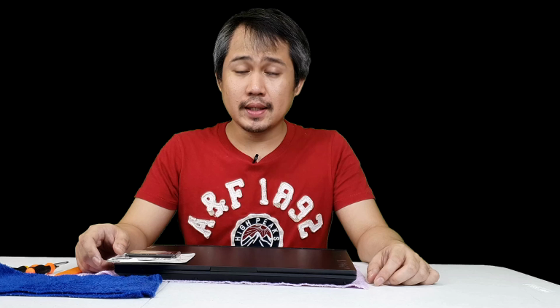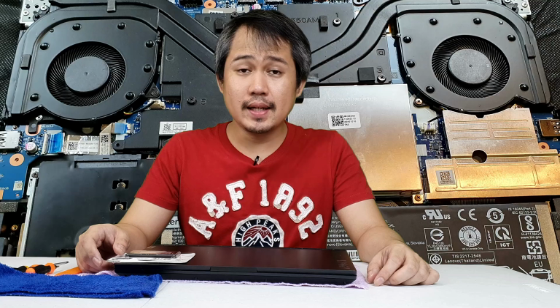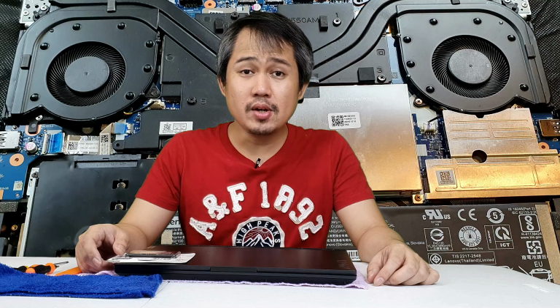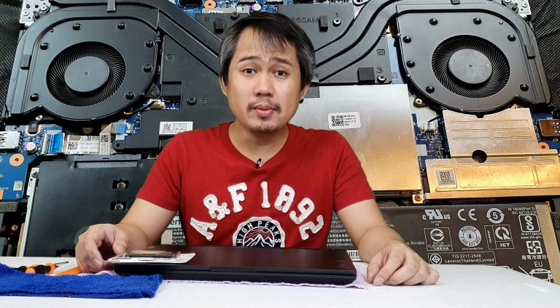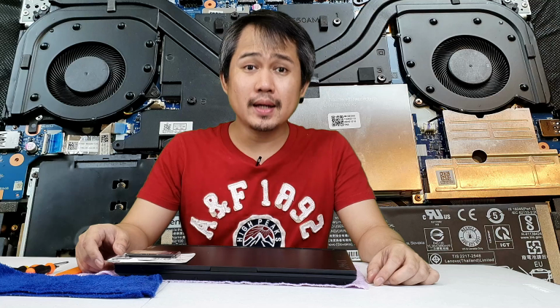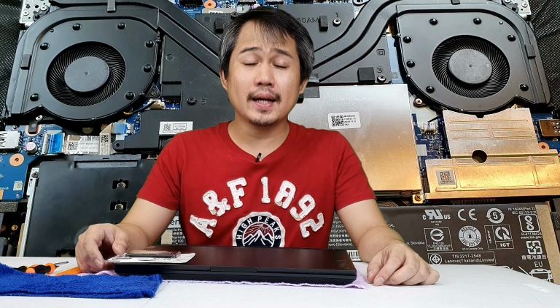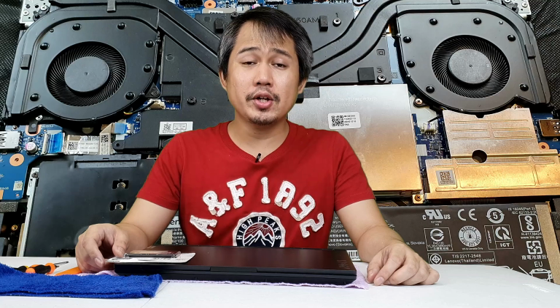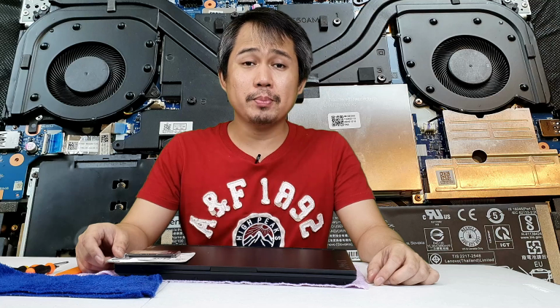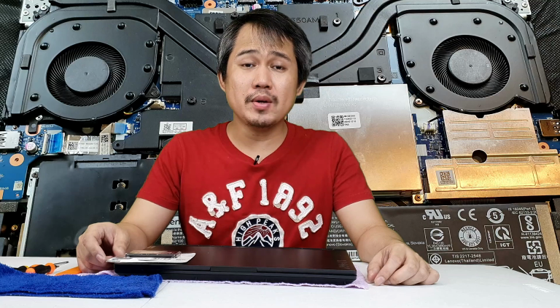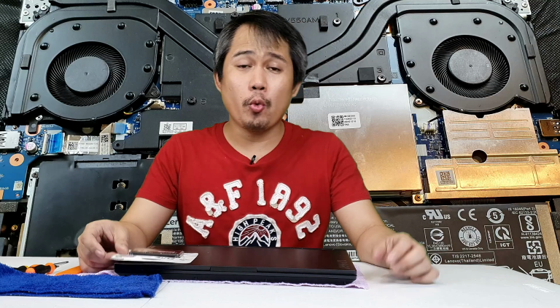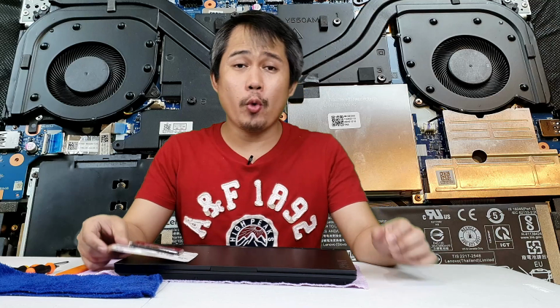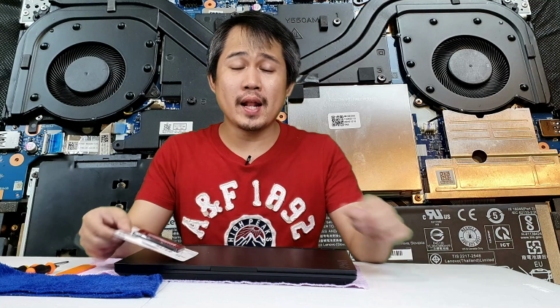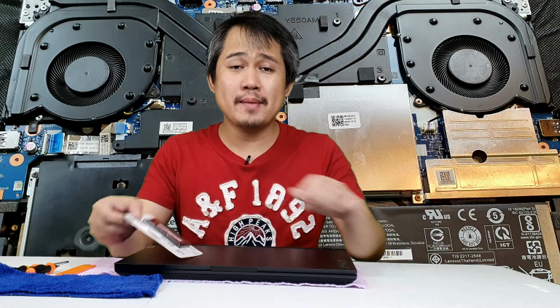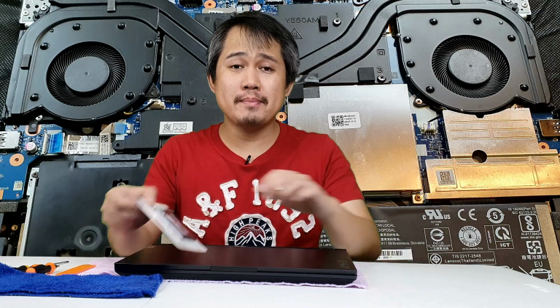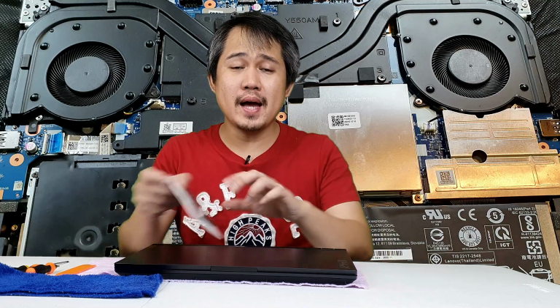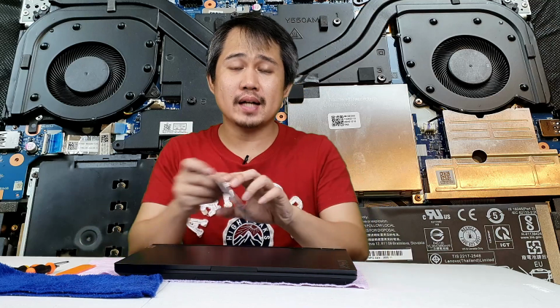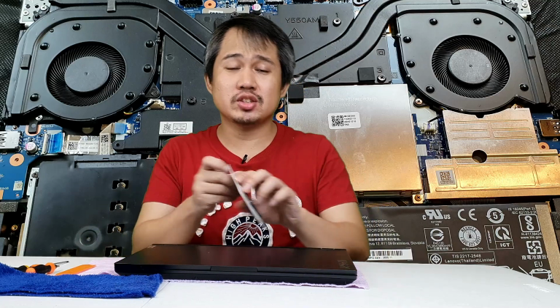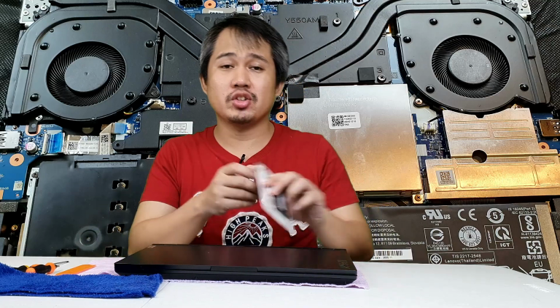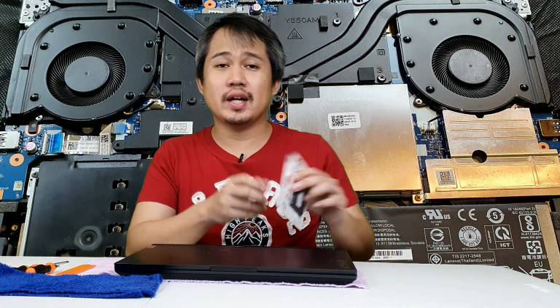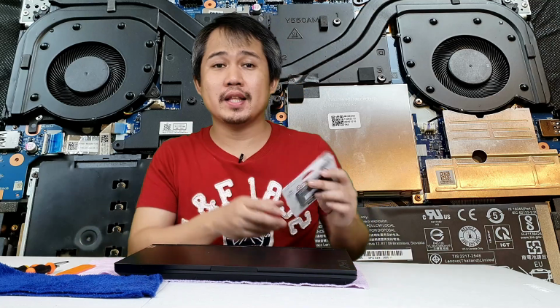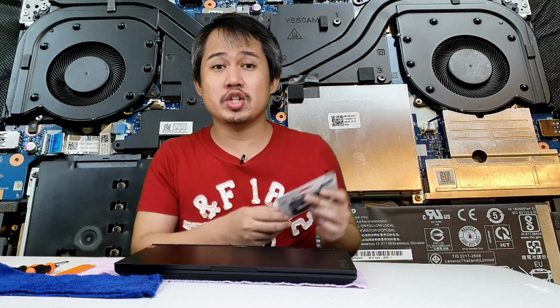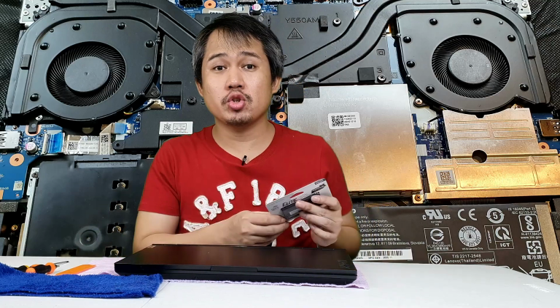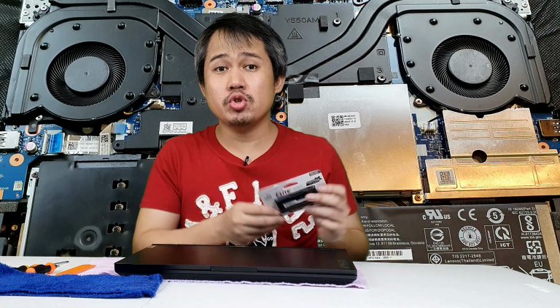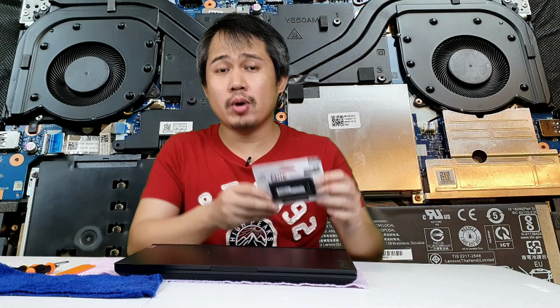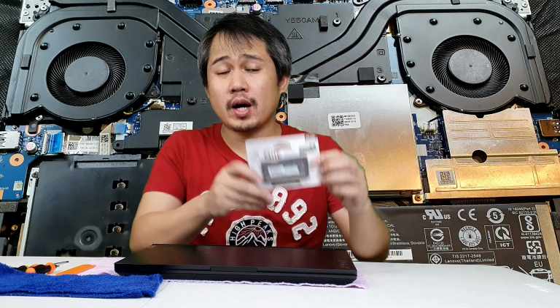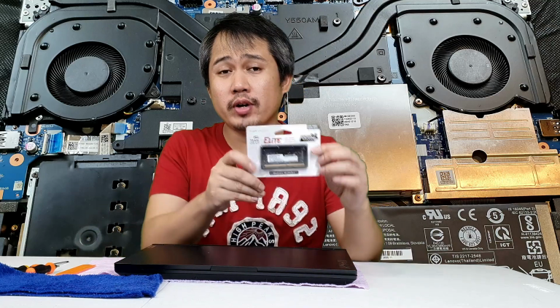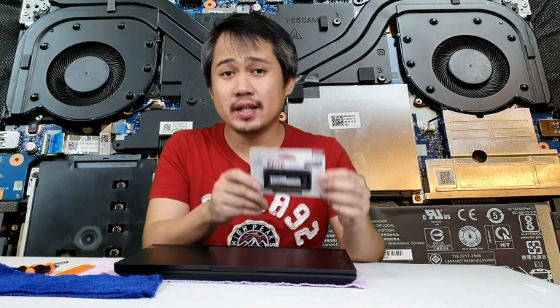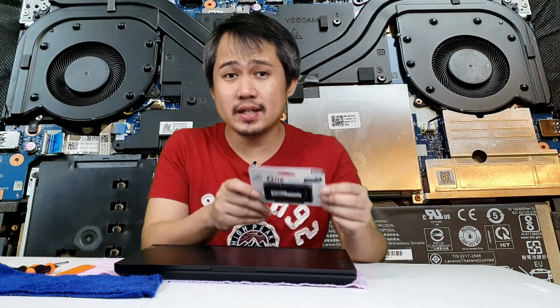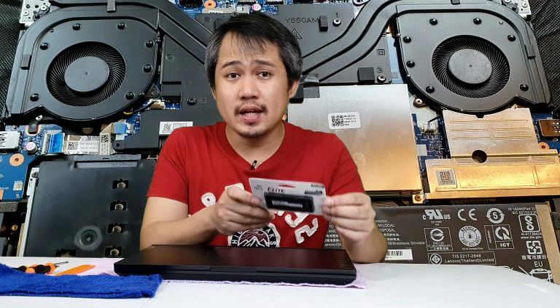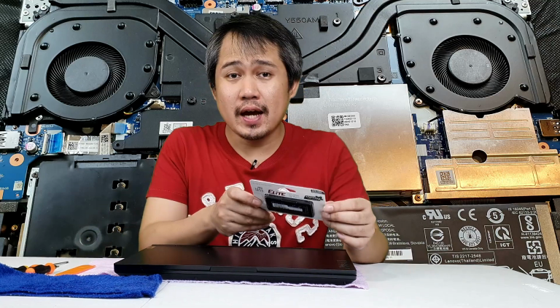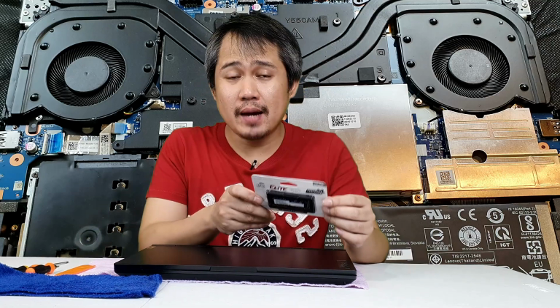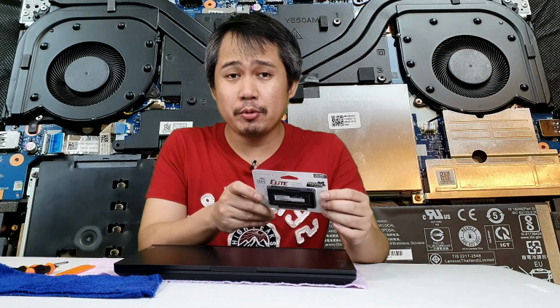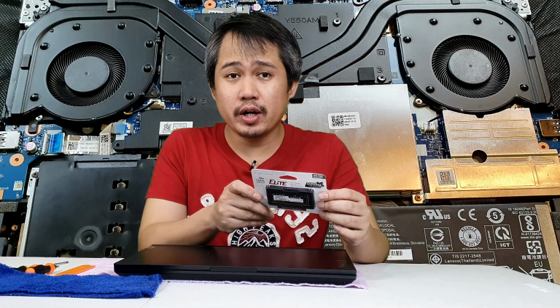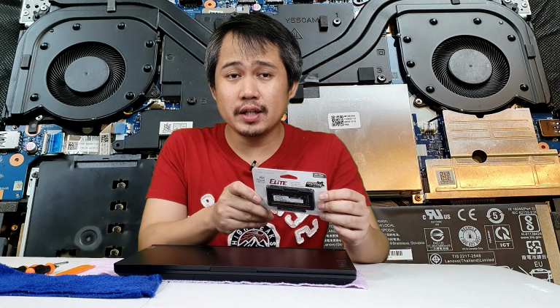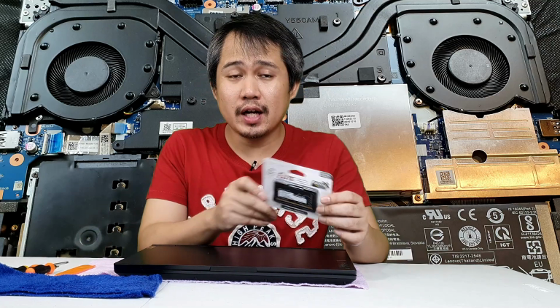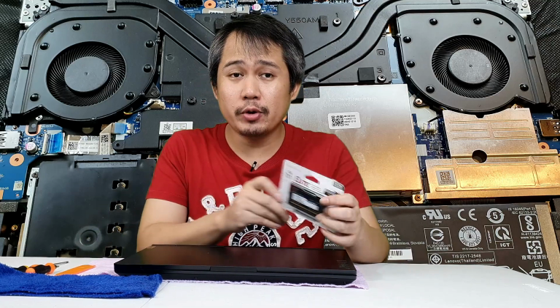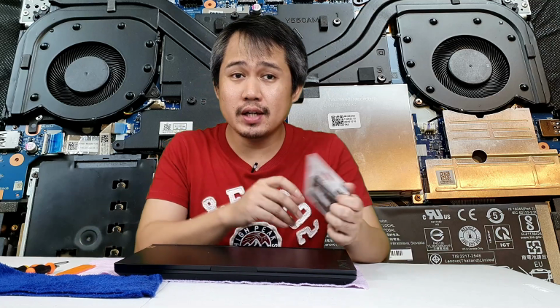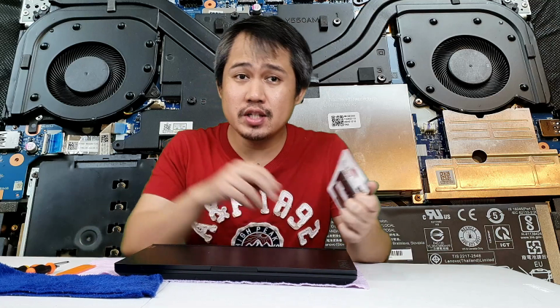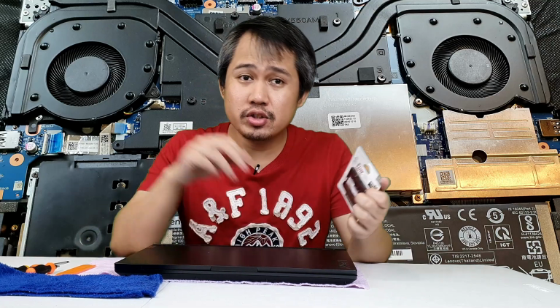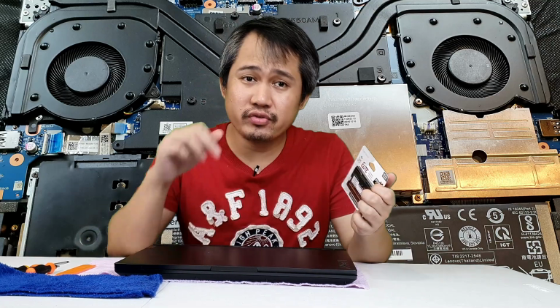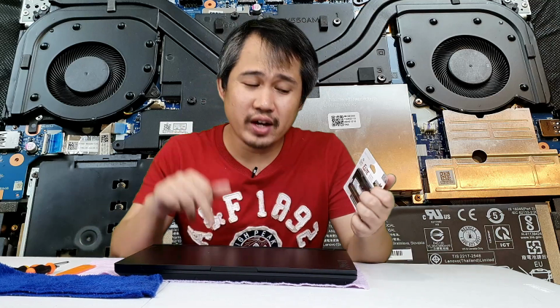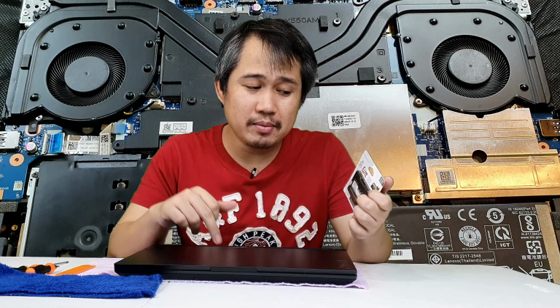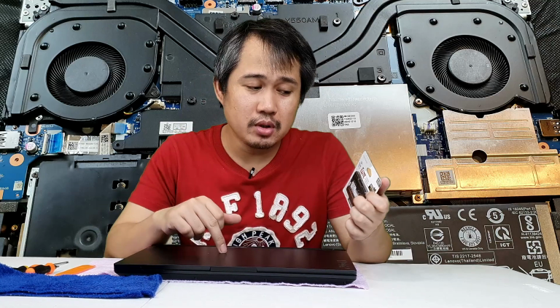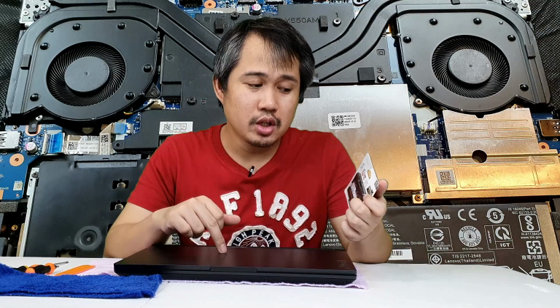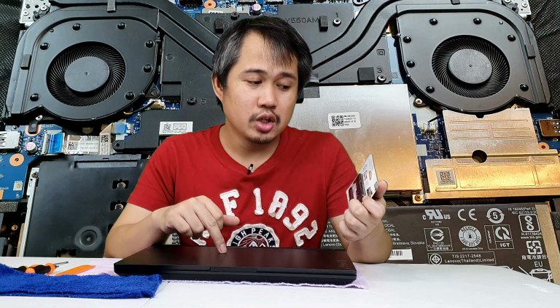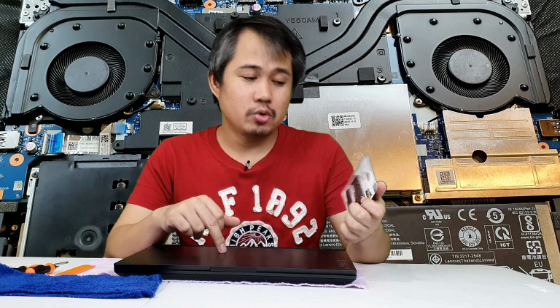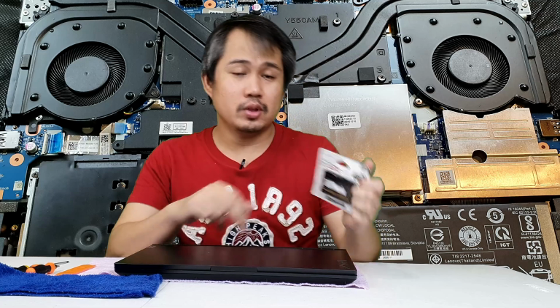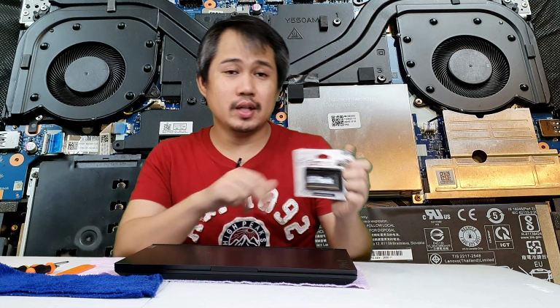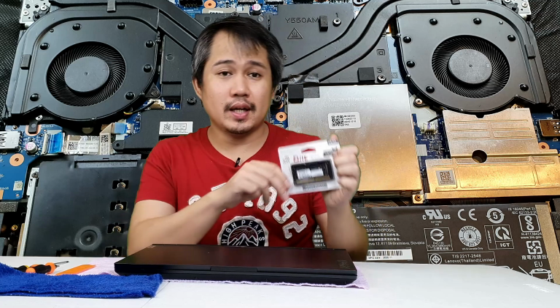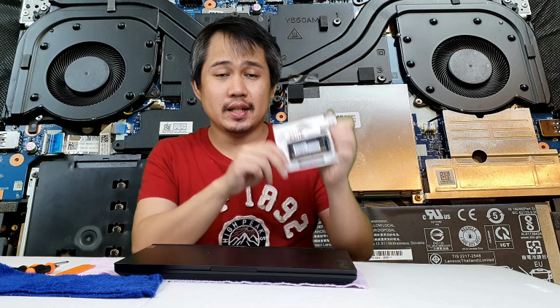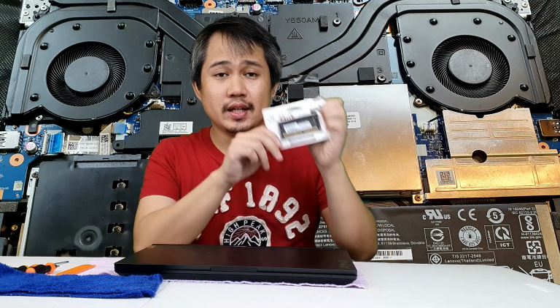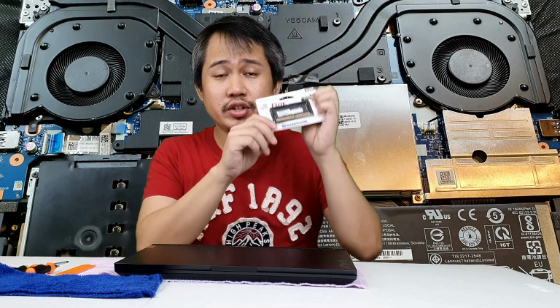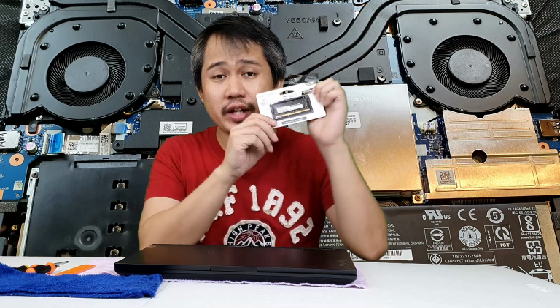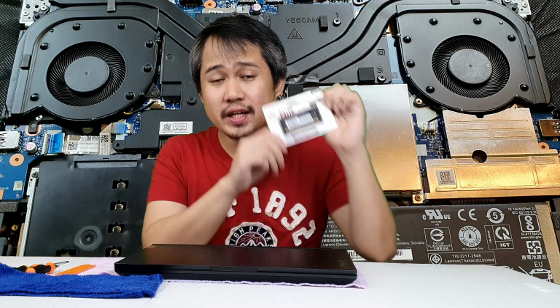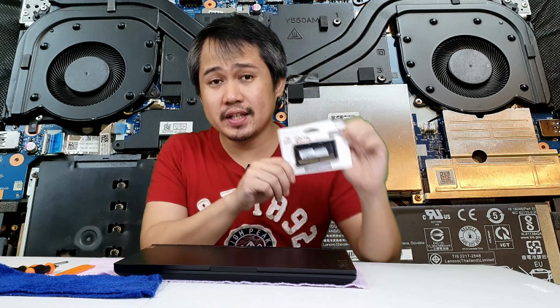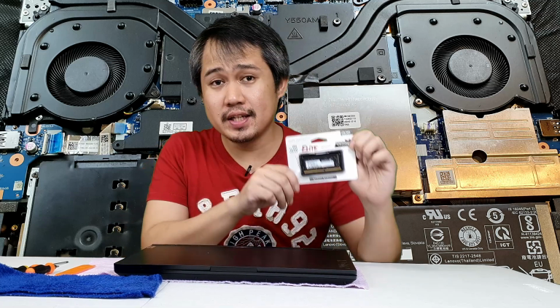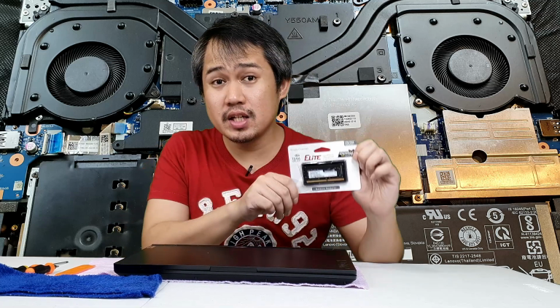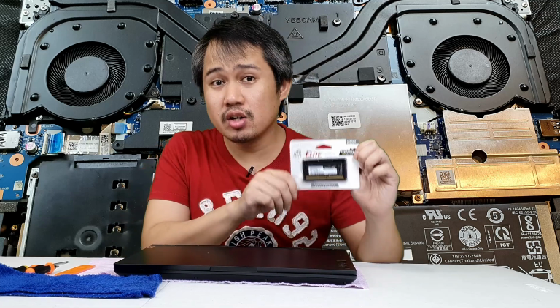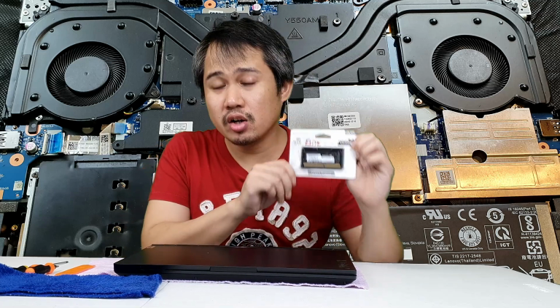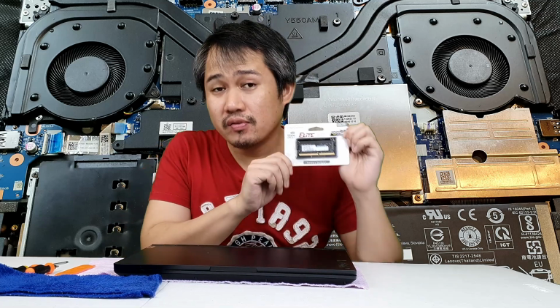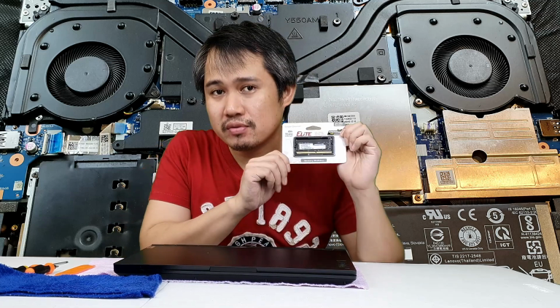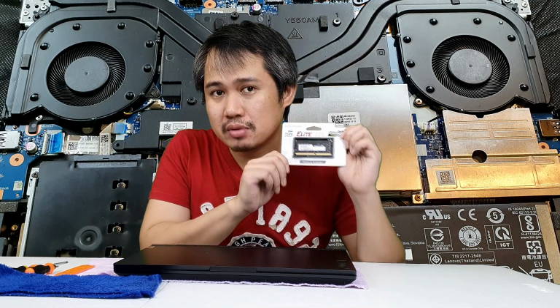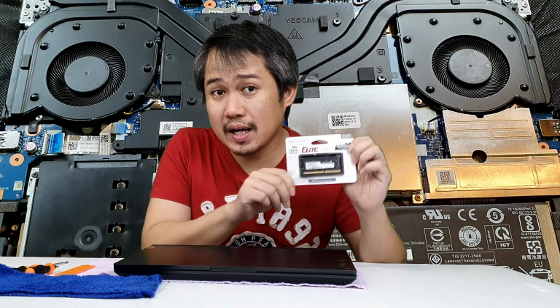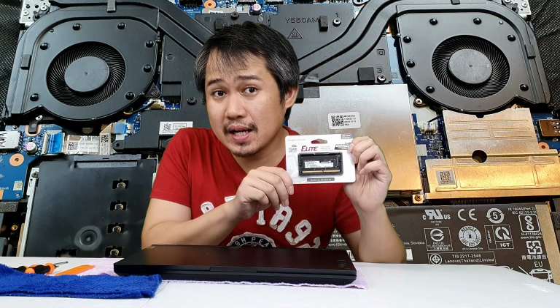Hello mga kayopi! Welcome back! So I'm gonna show you how to upgrade our Legion 5 with another 8GB of RAM!